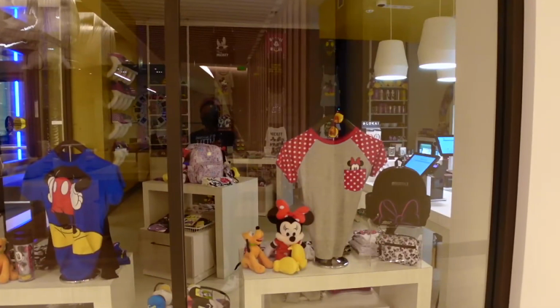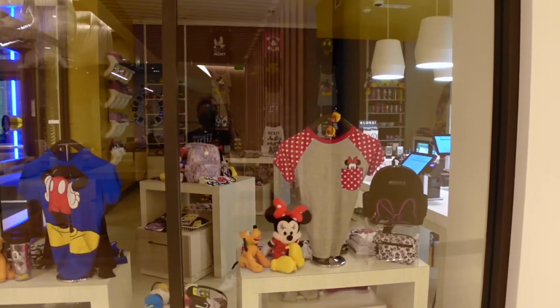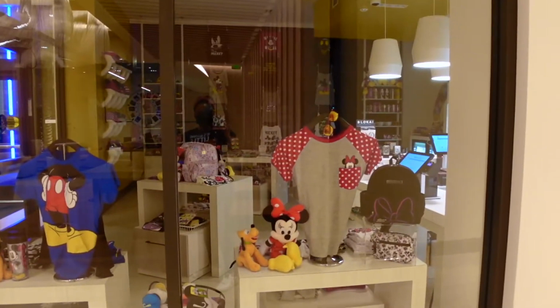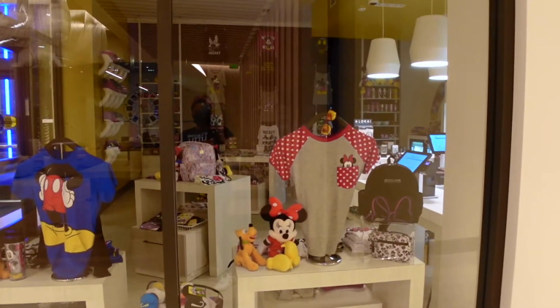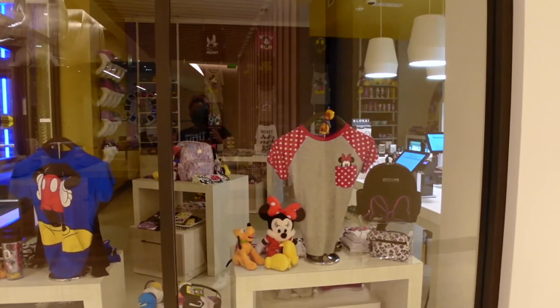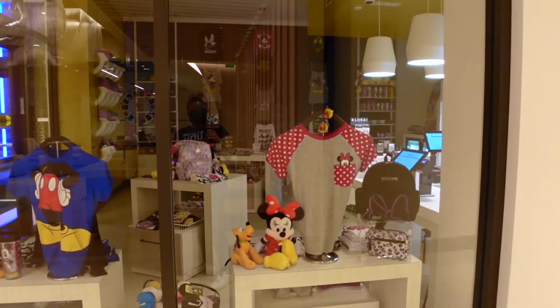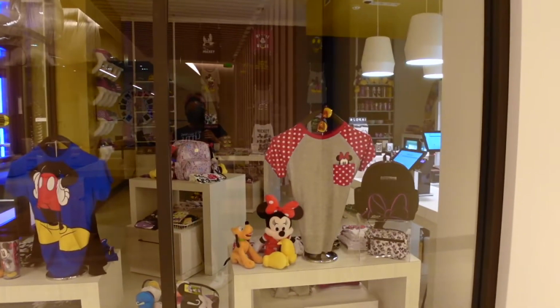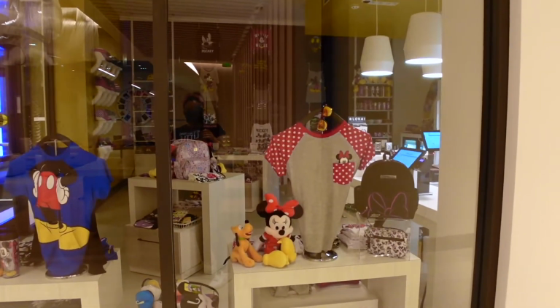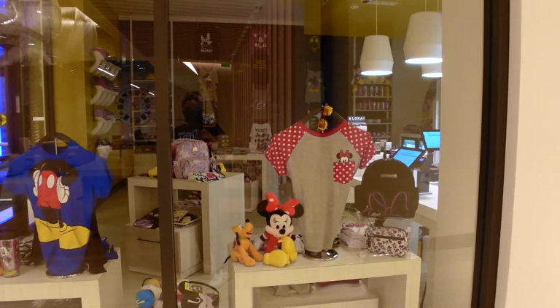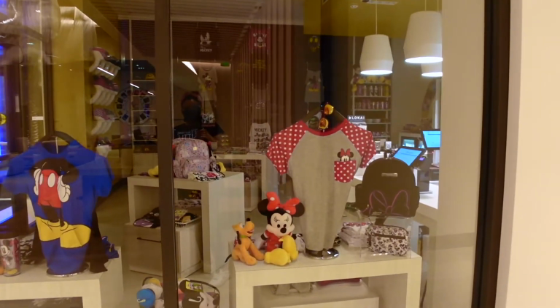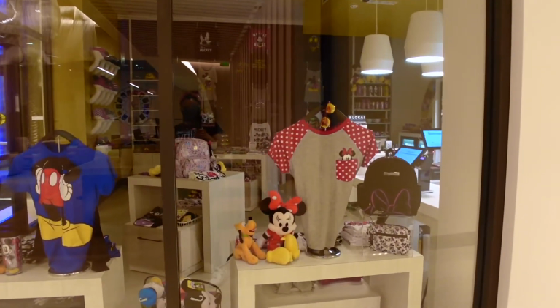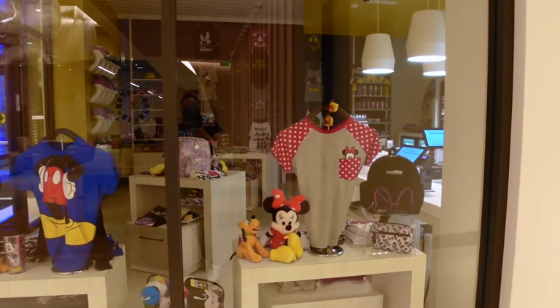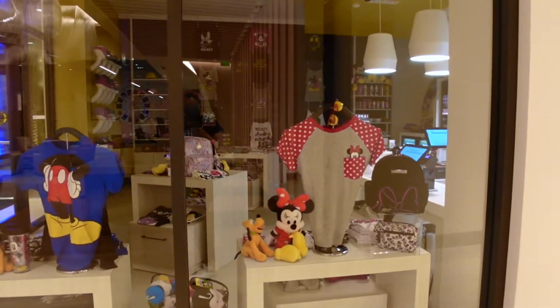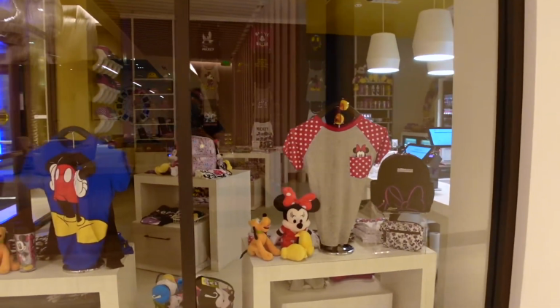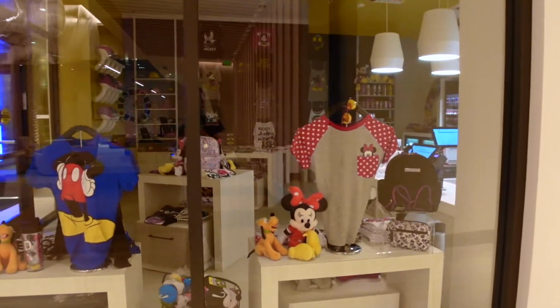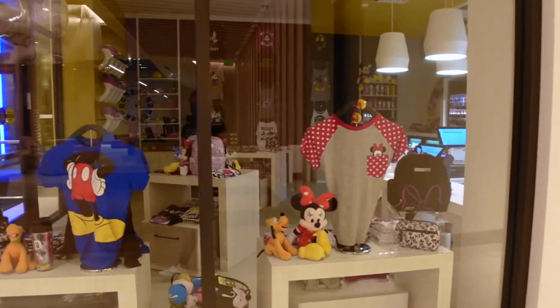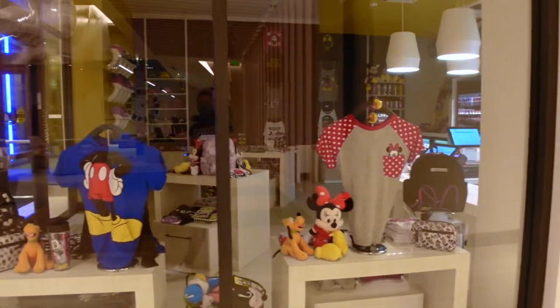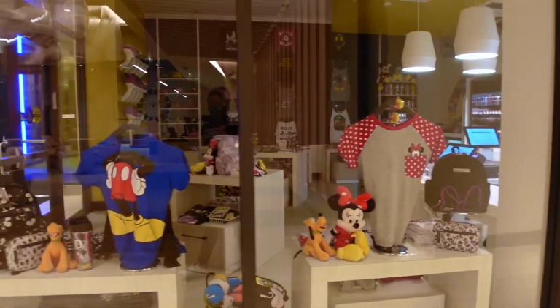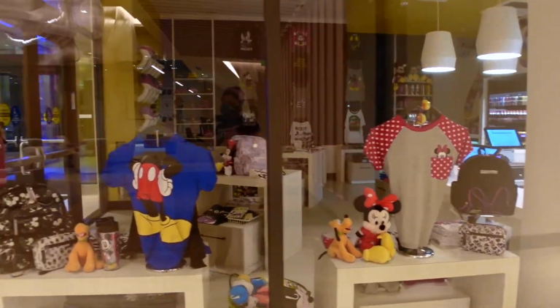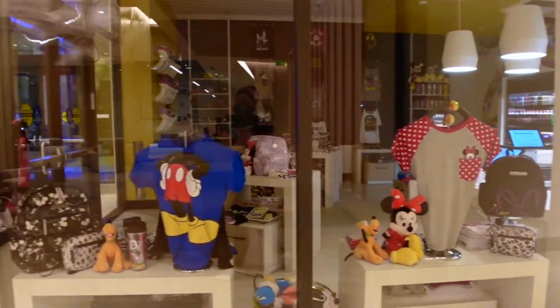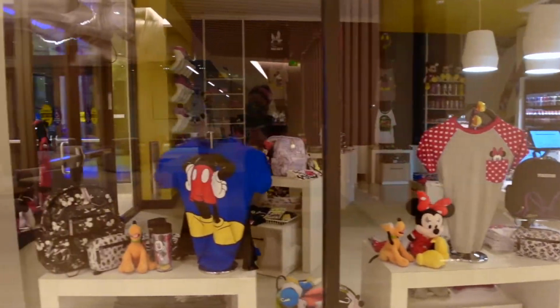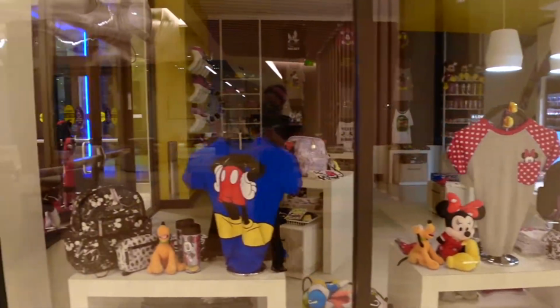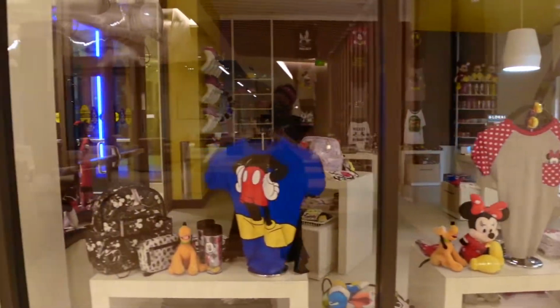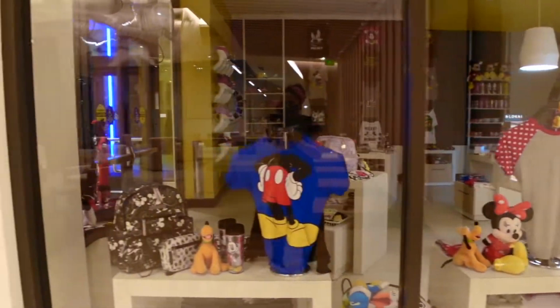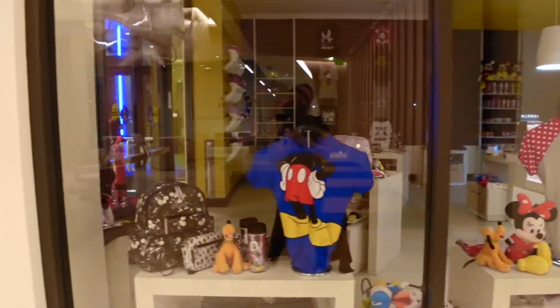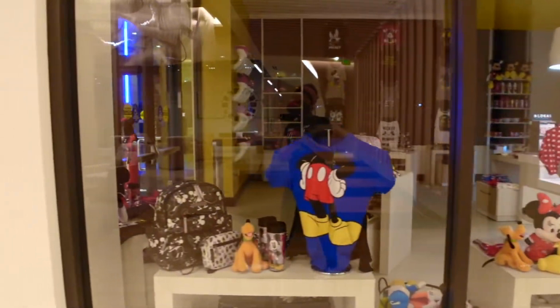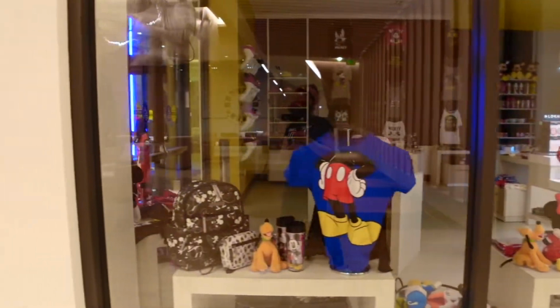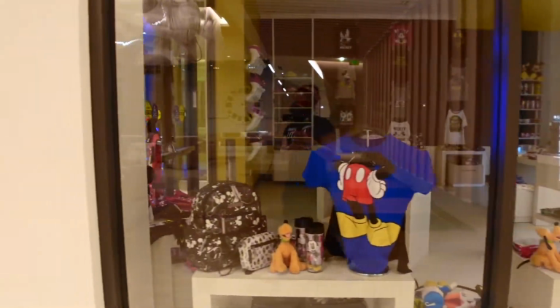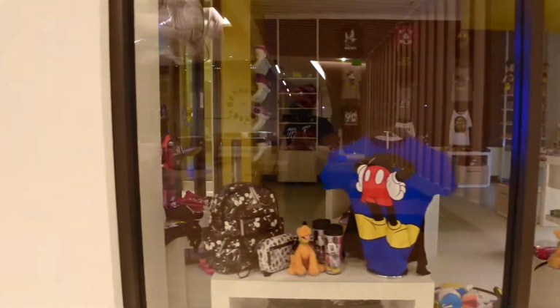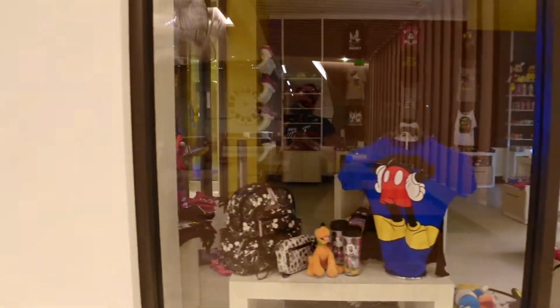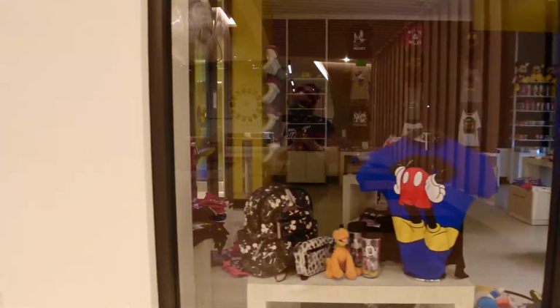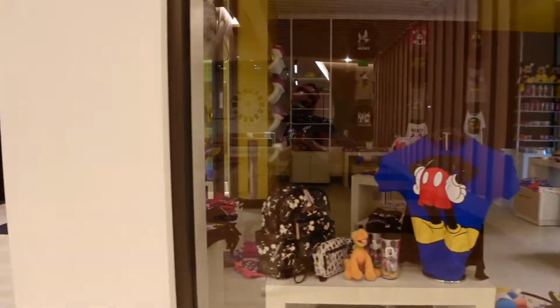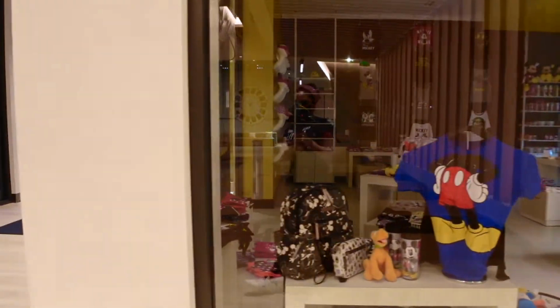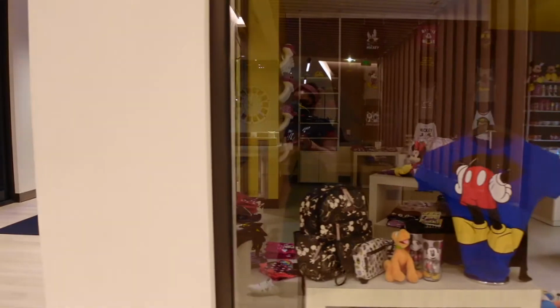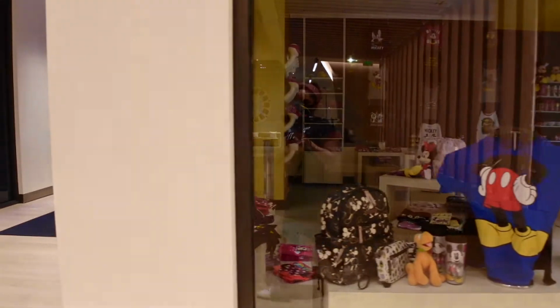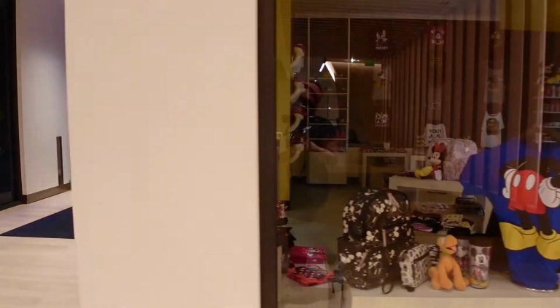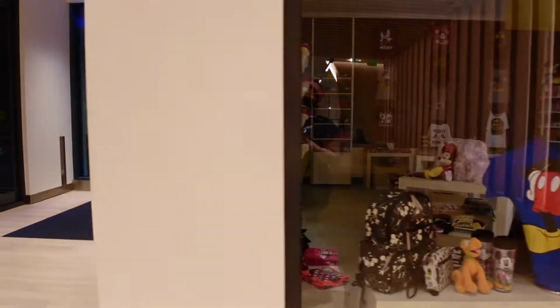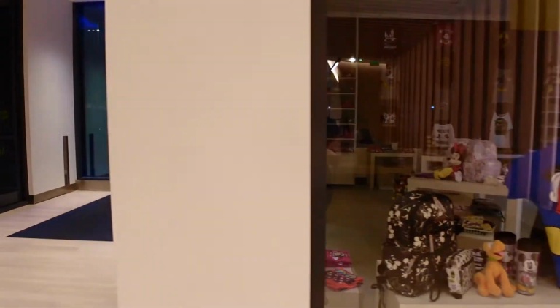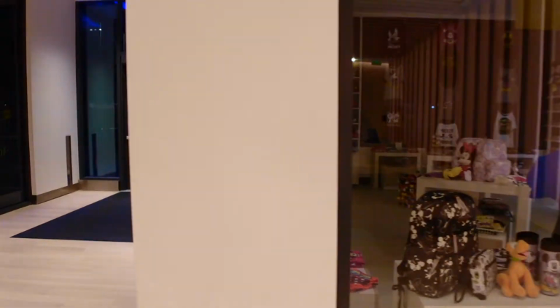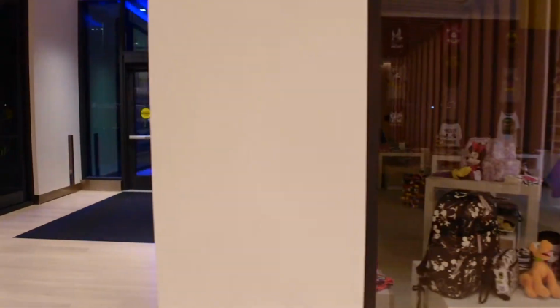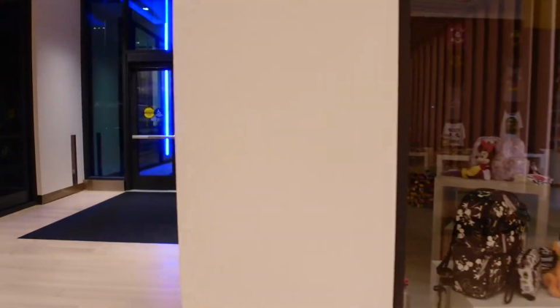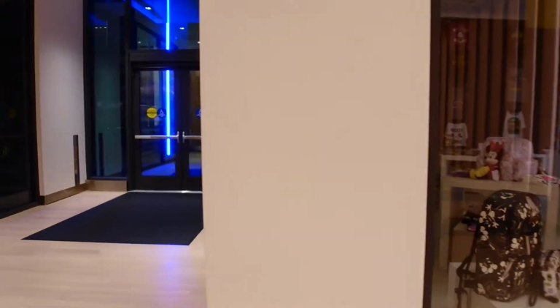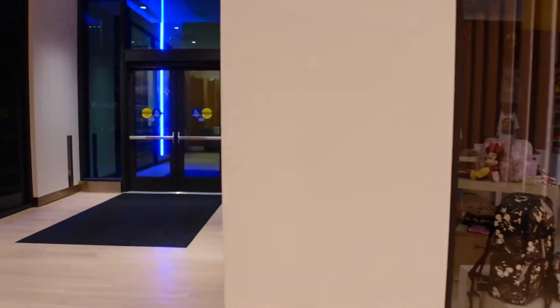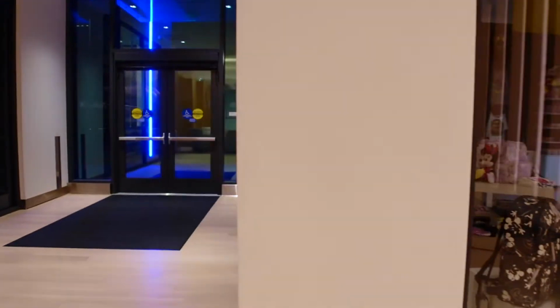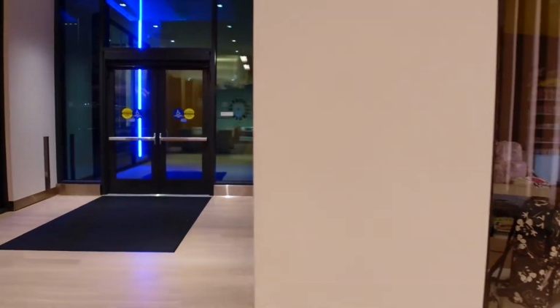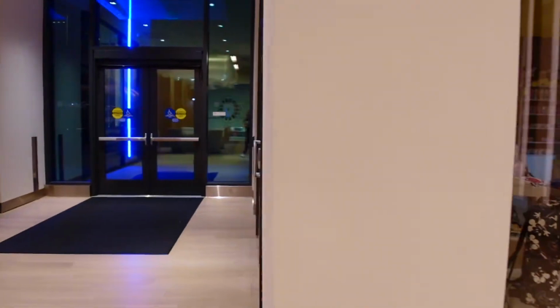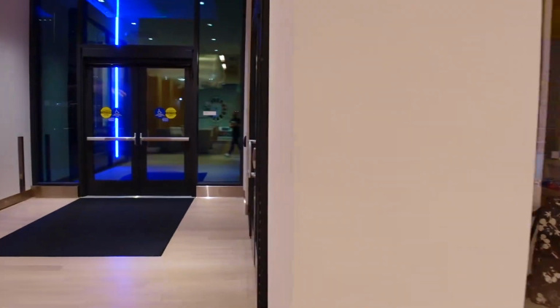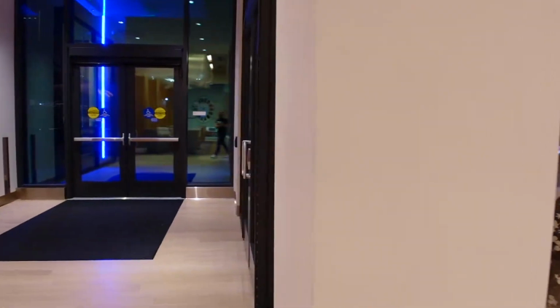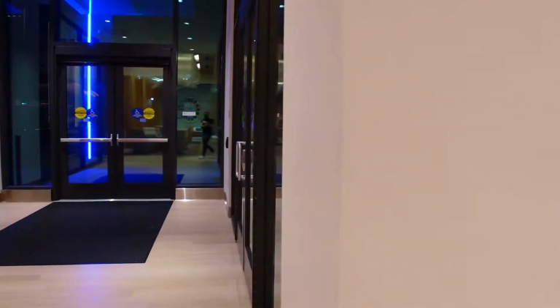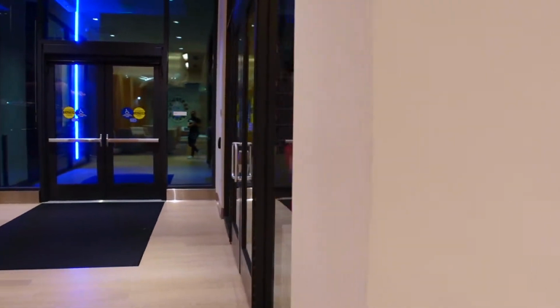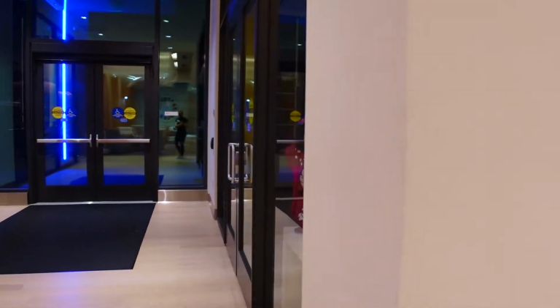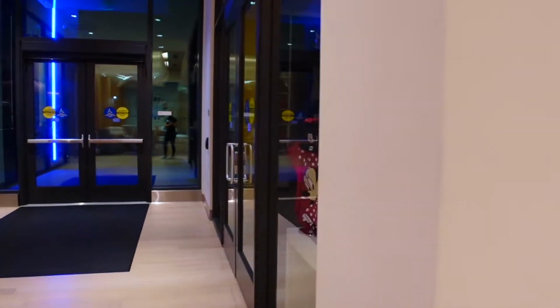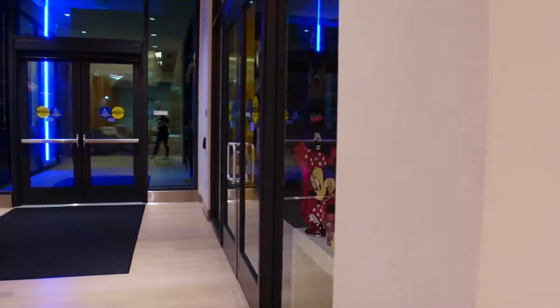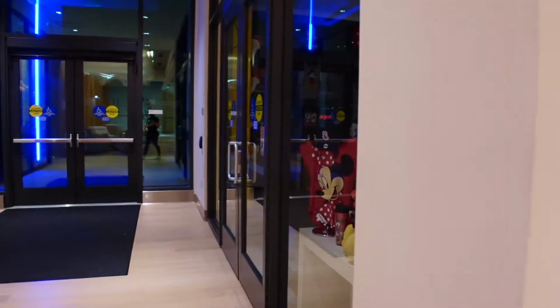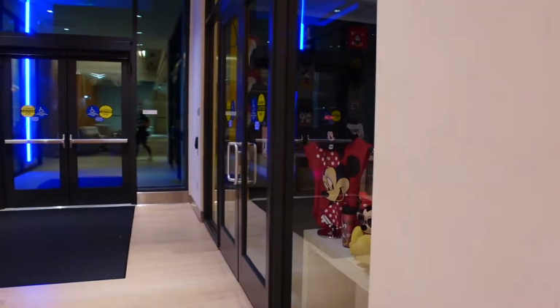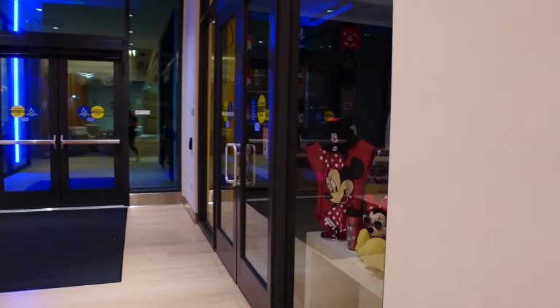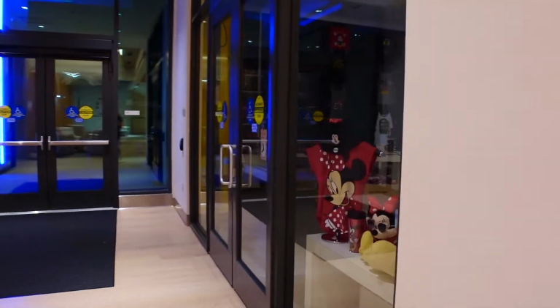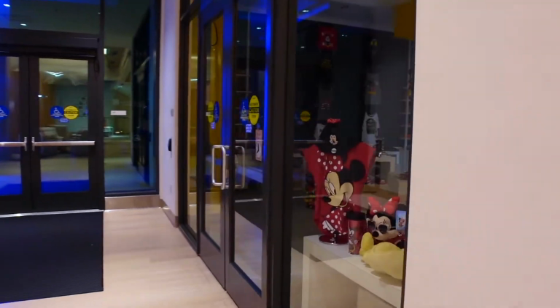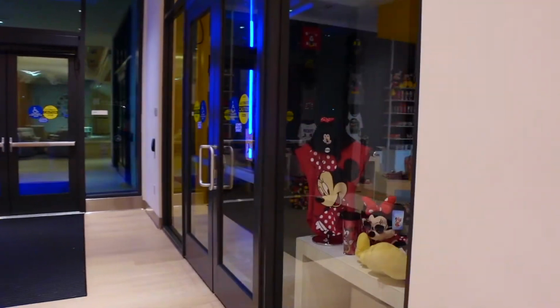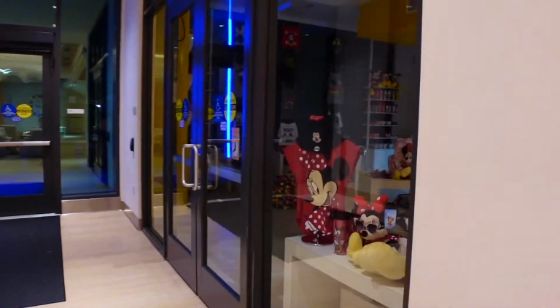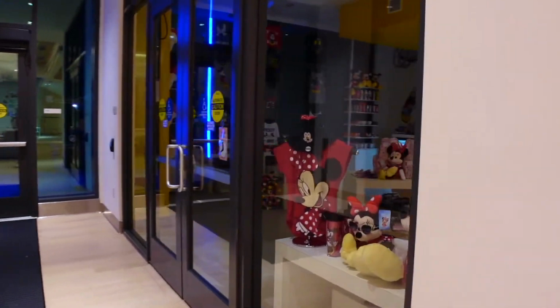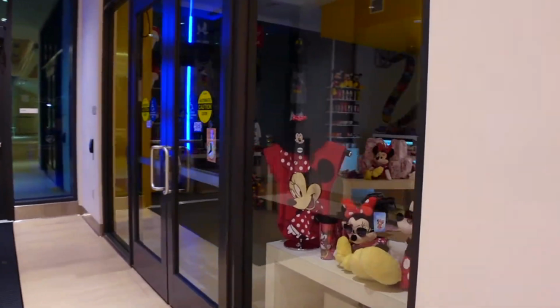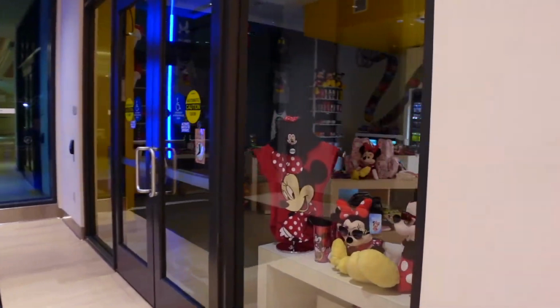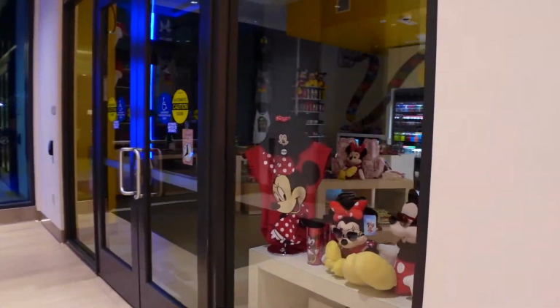Downstairs they have this cute little gift shop called the Main Street Mercantile where you can buy some cute Disney merch.